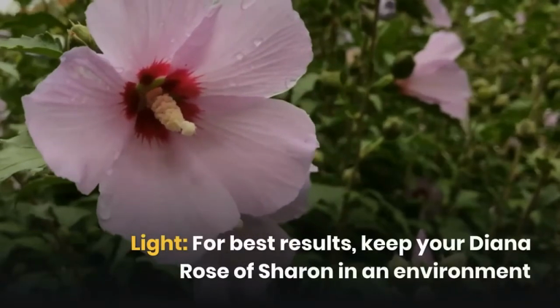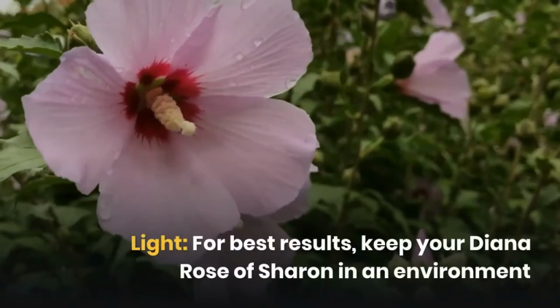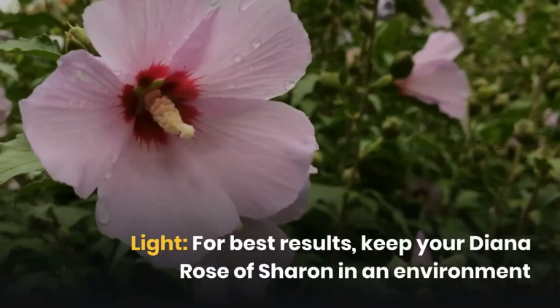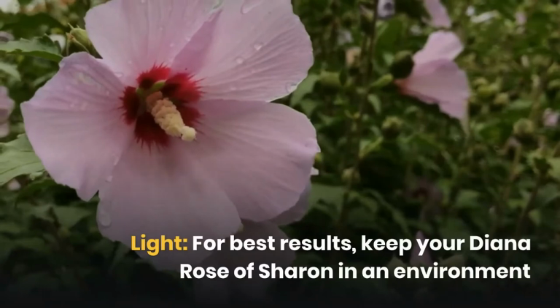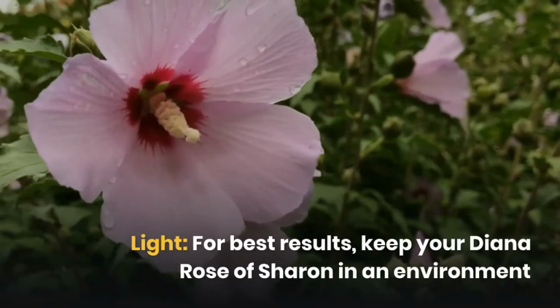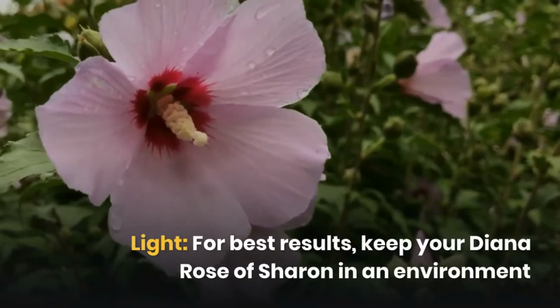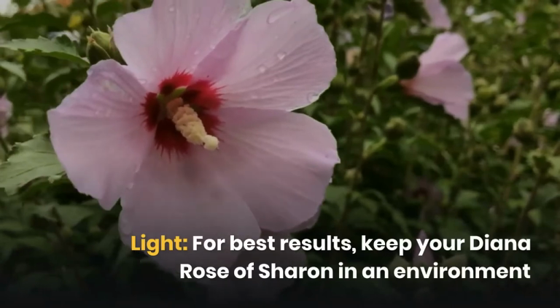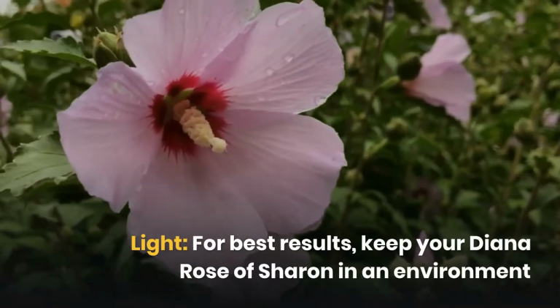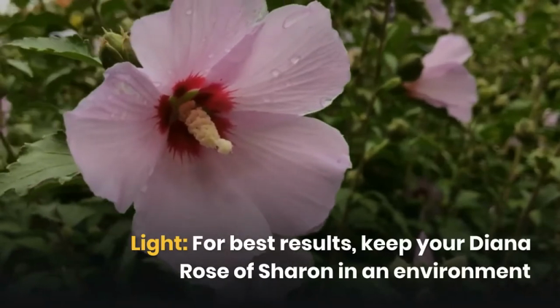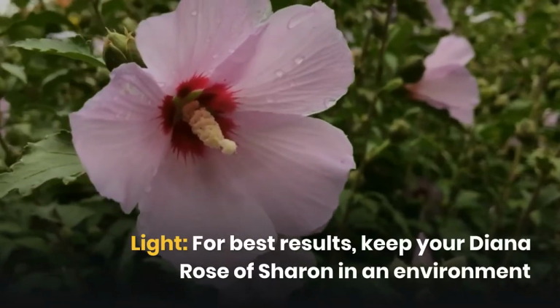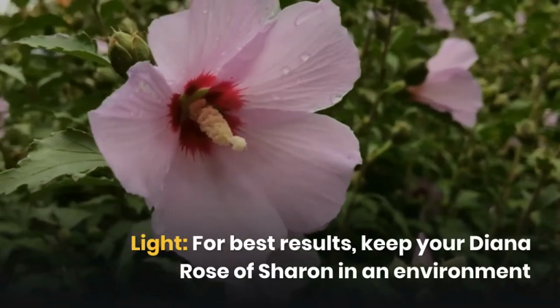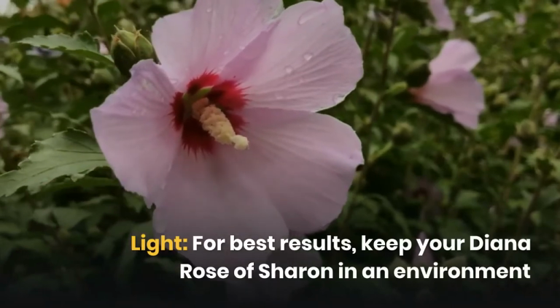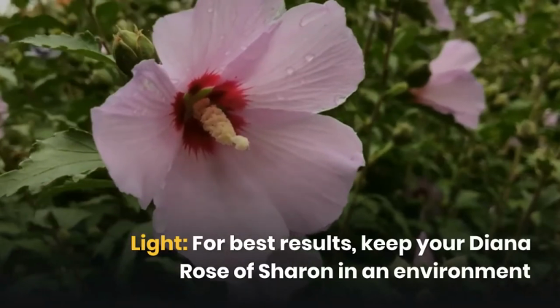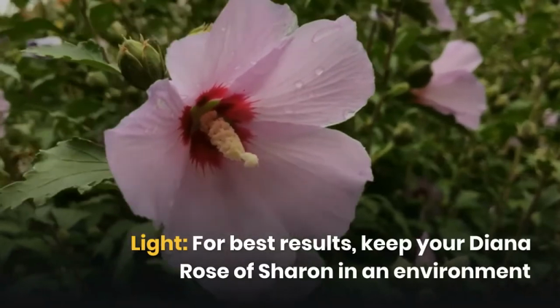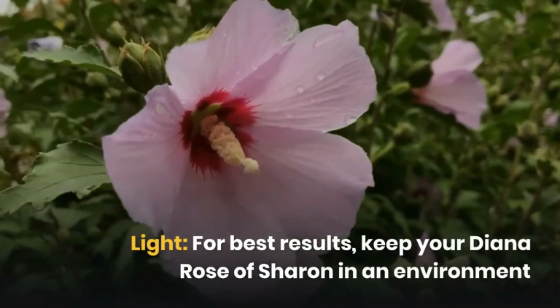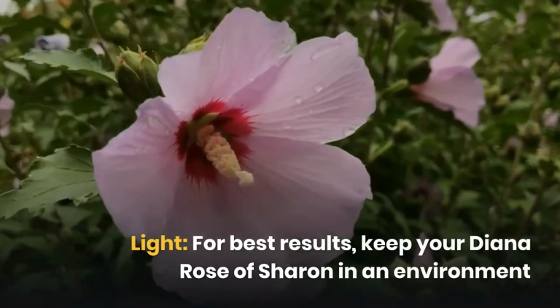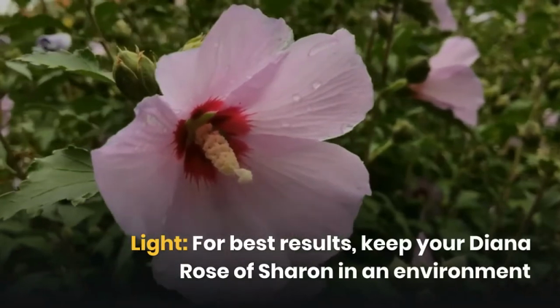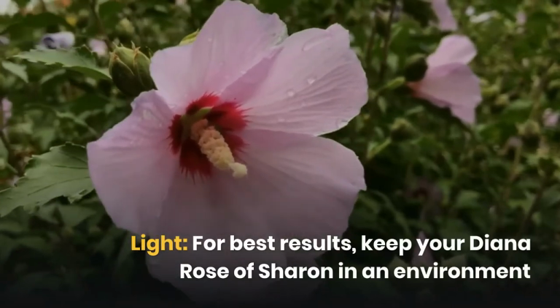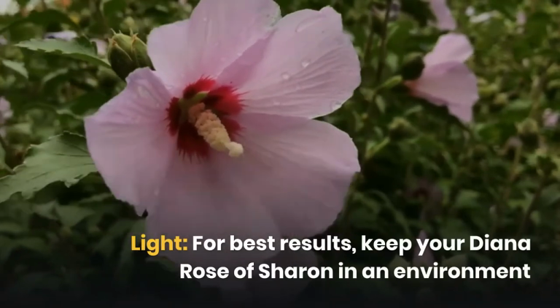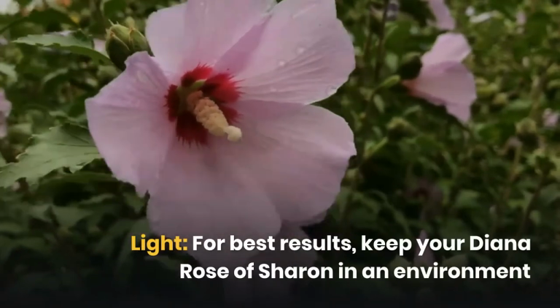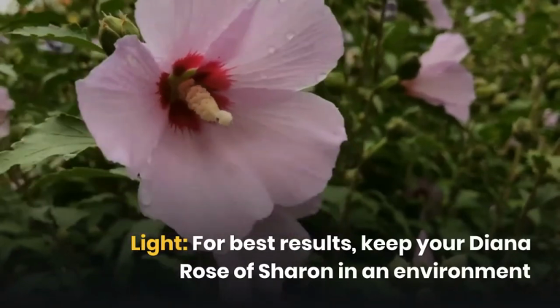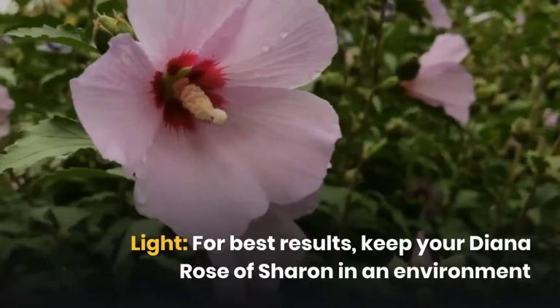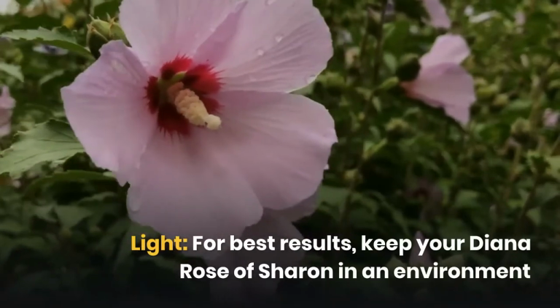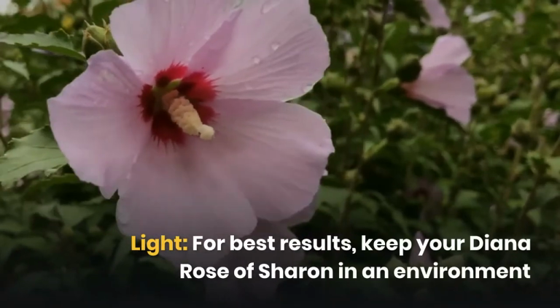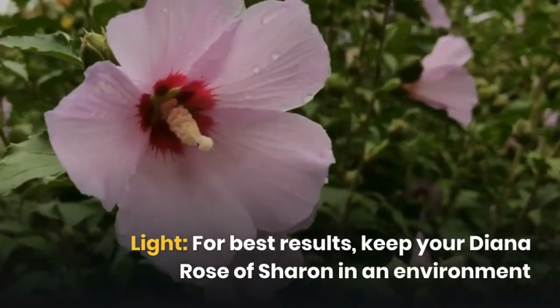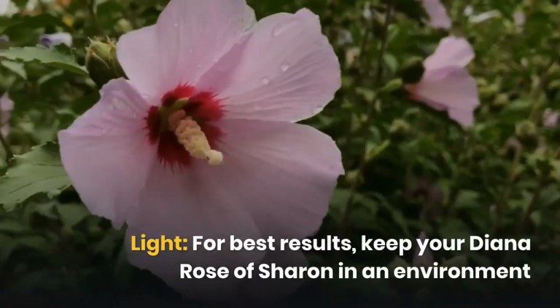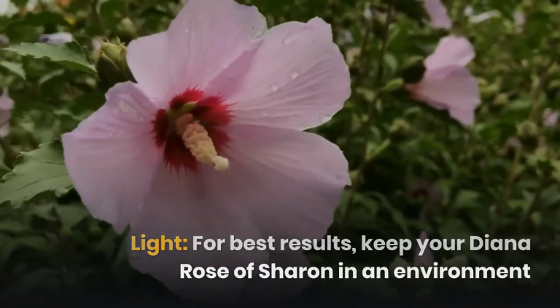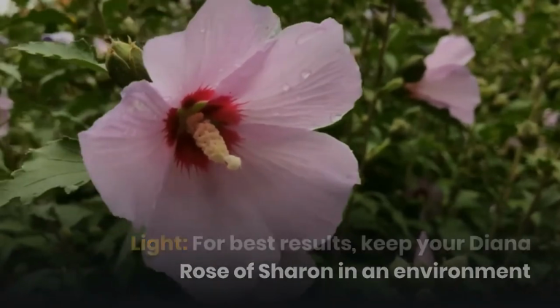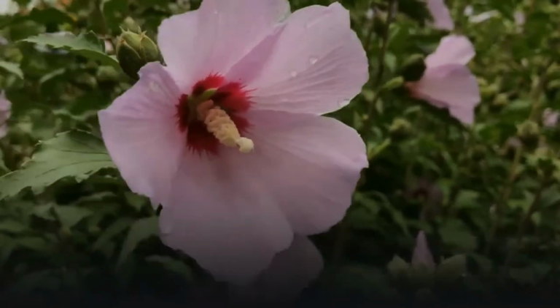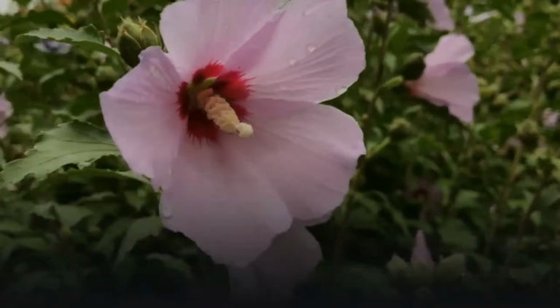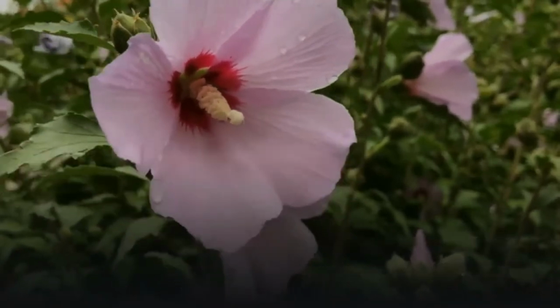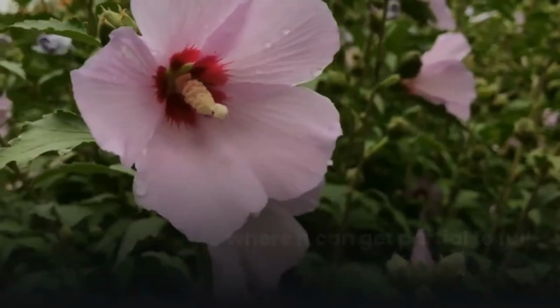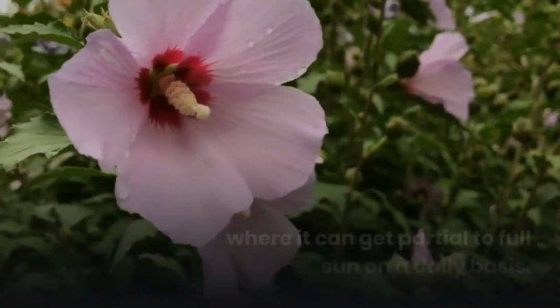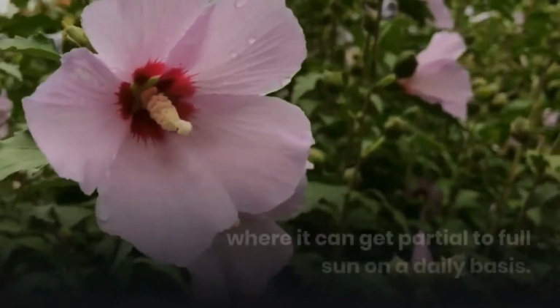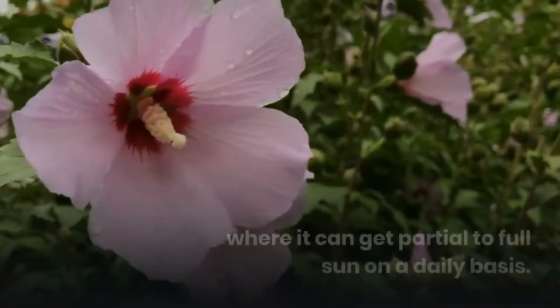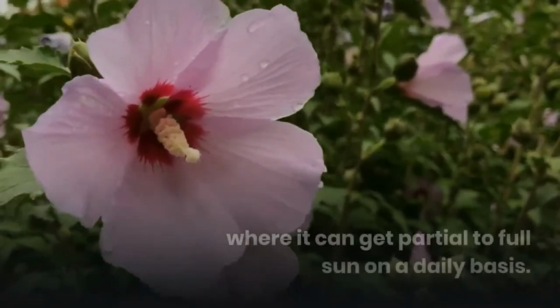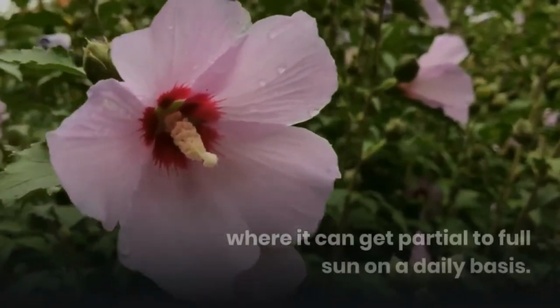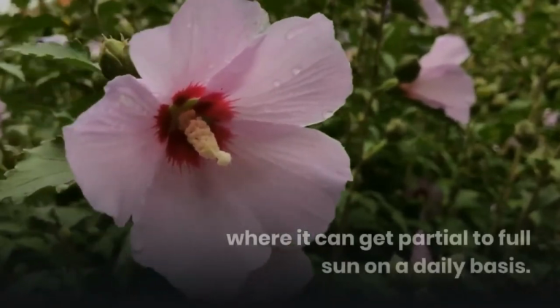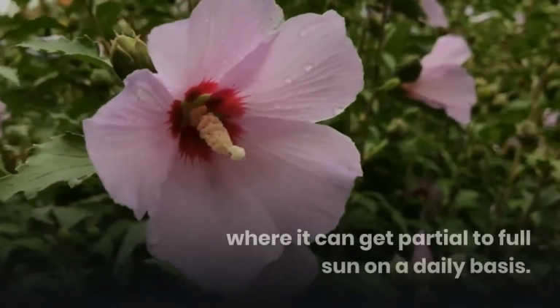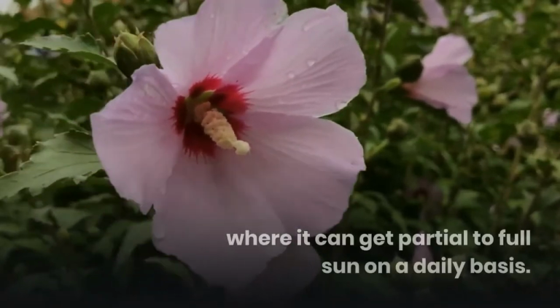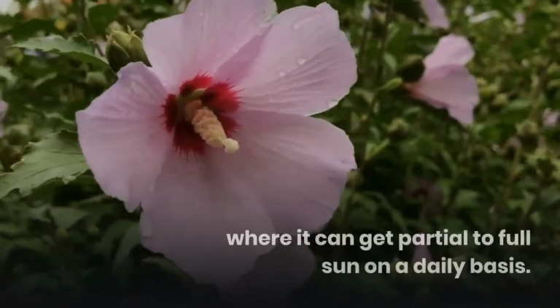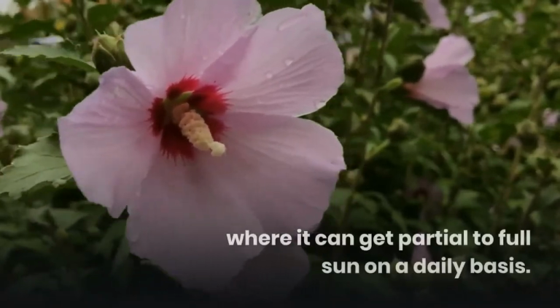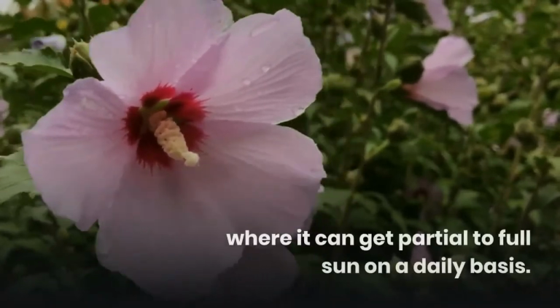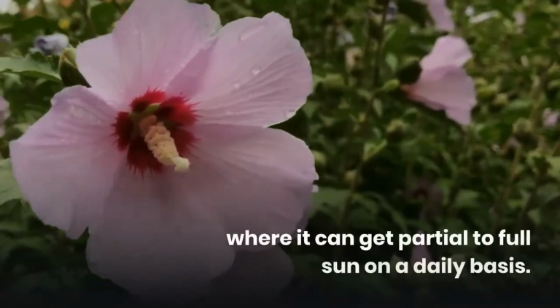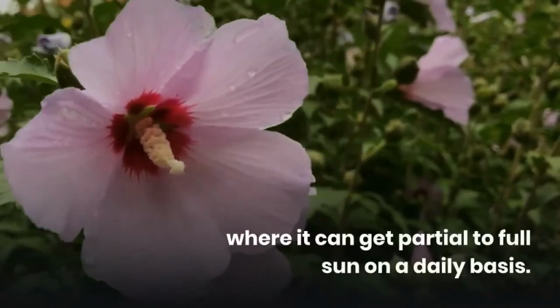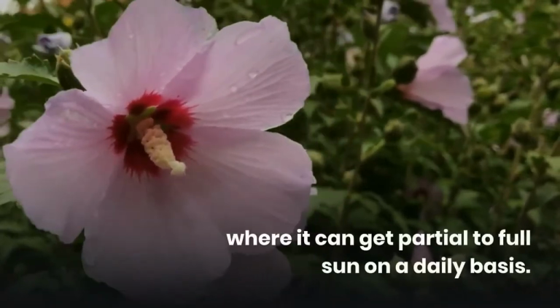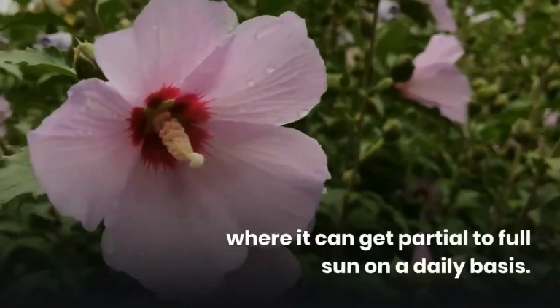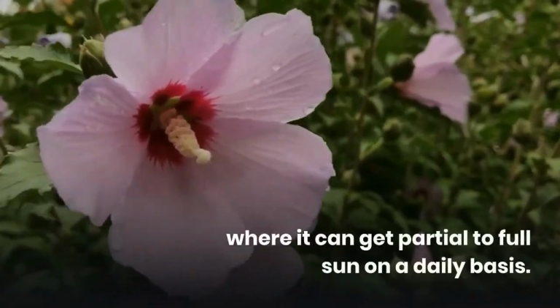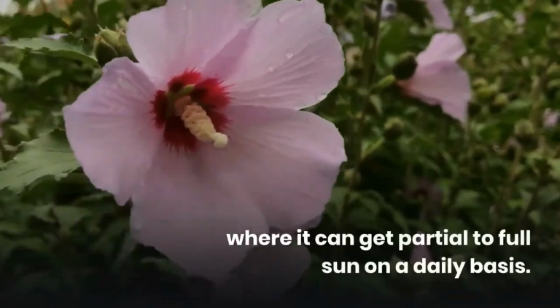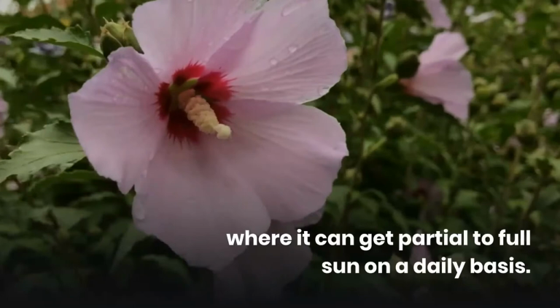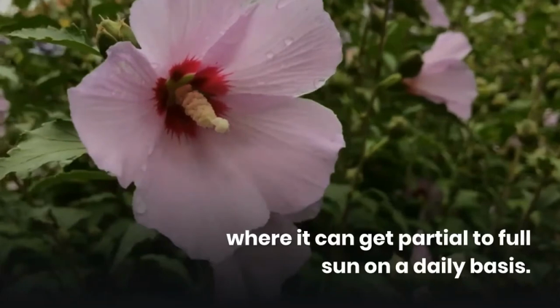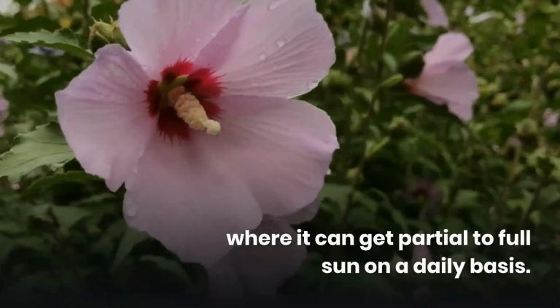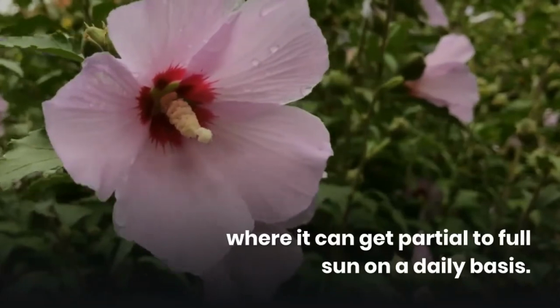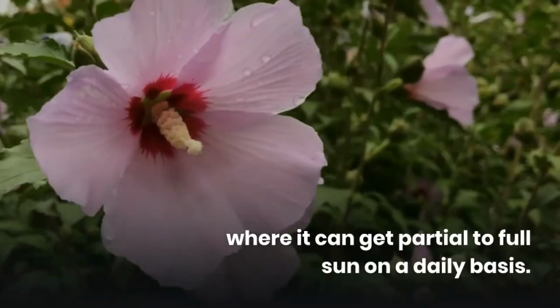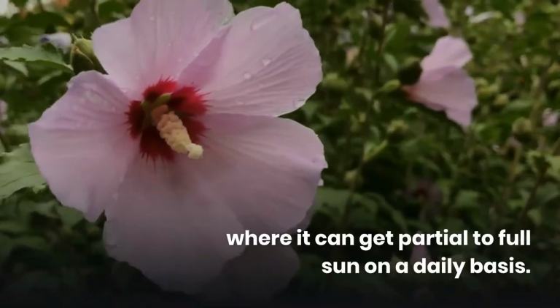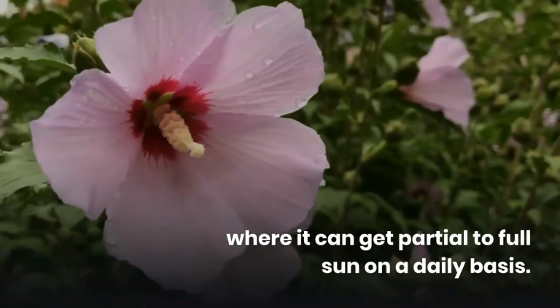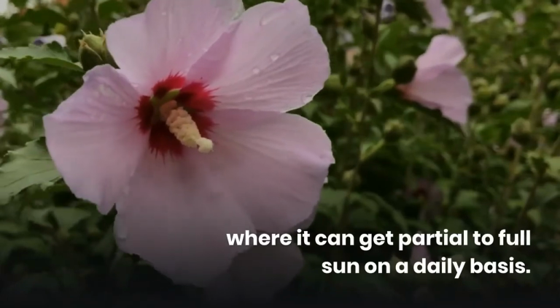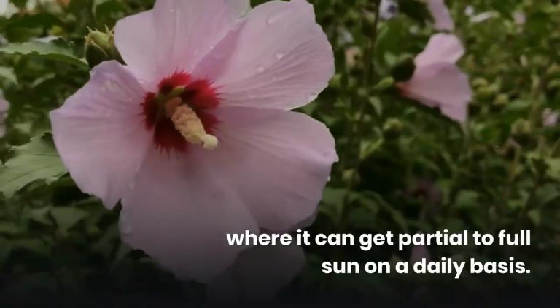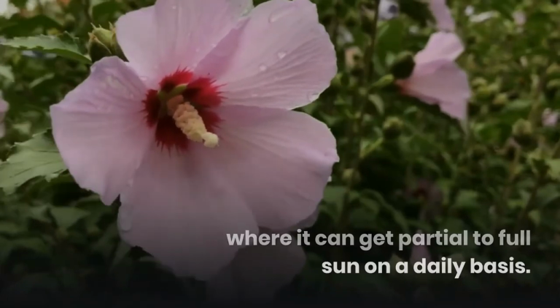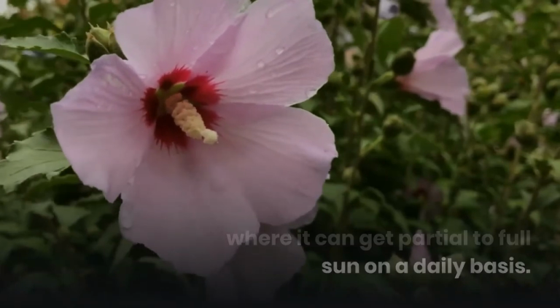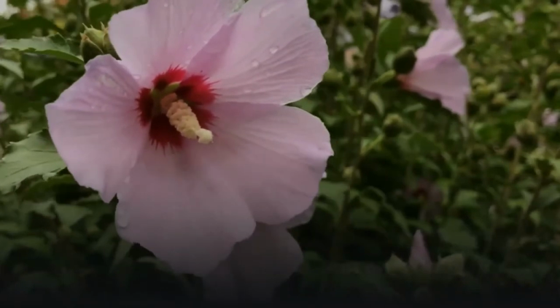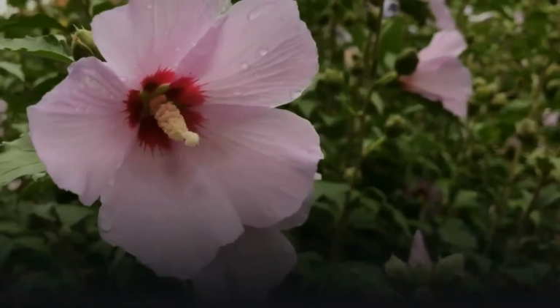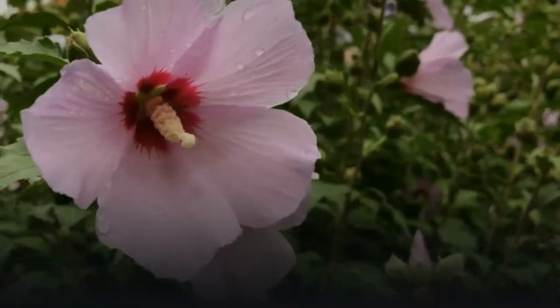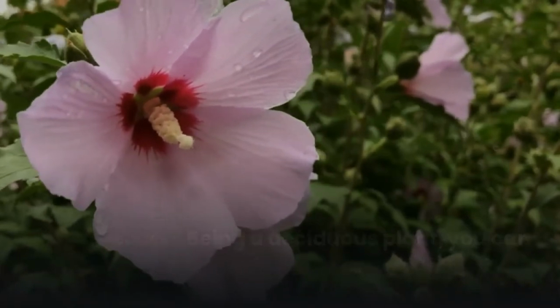For best results, keep your Diana Rose of Sharon in an environment where it can get partial to full sun on a daily basis.